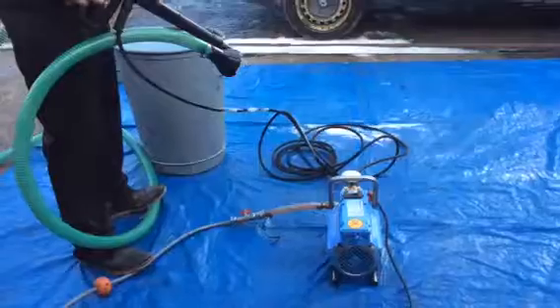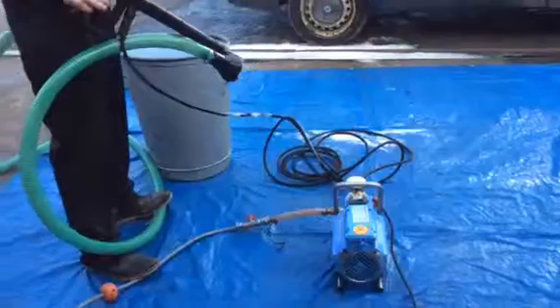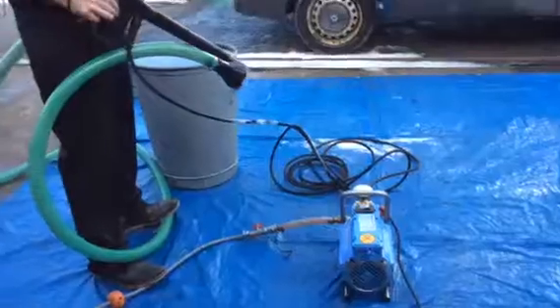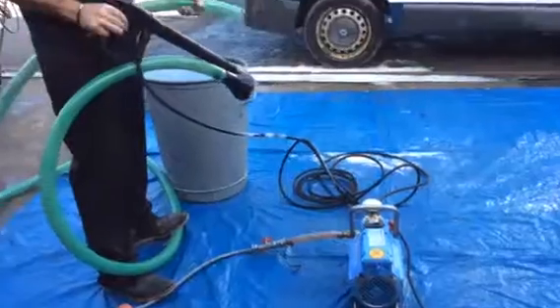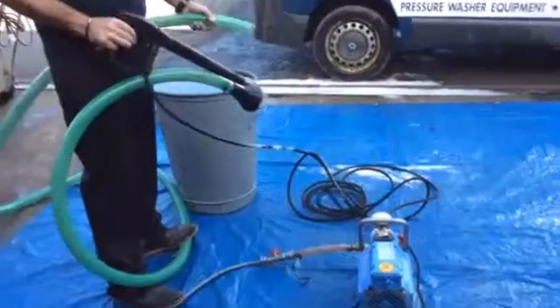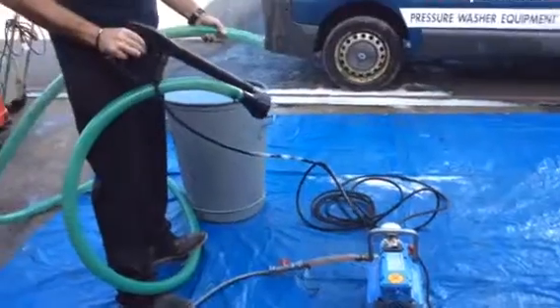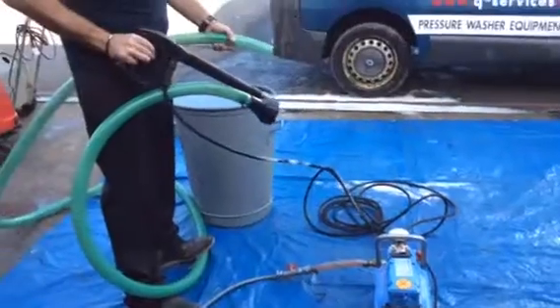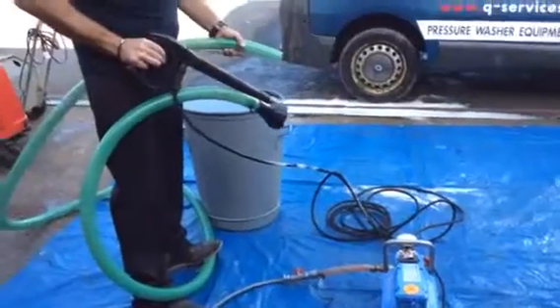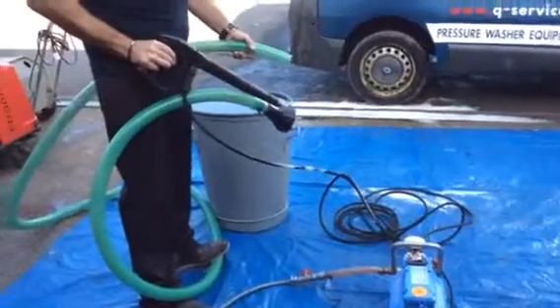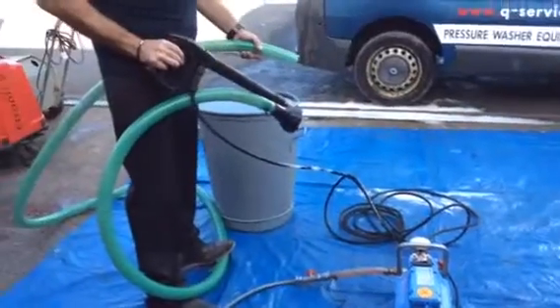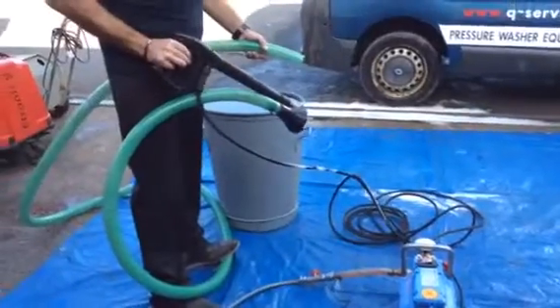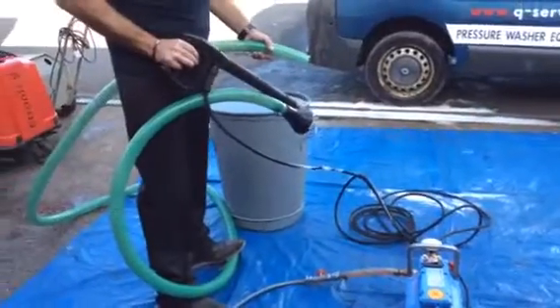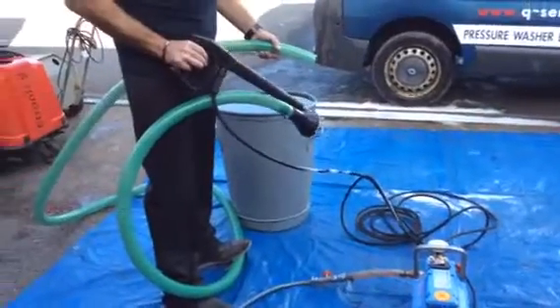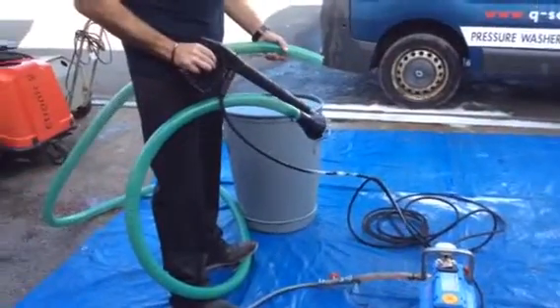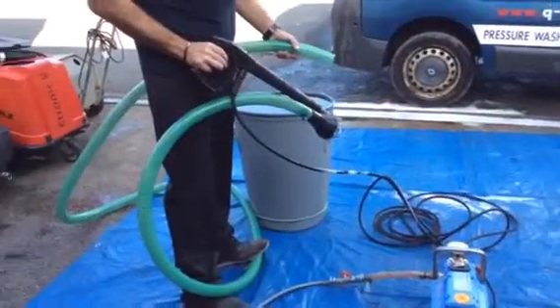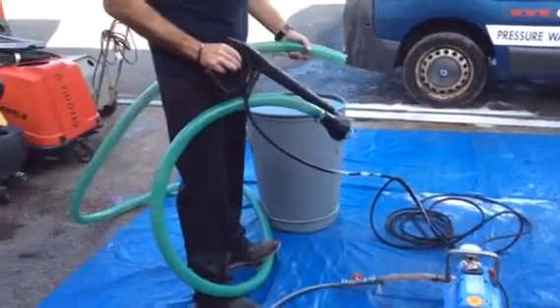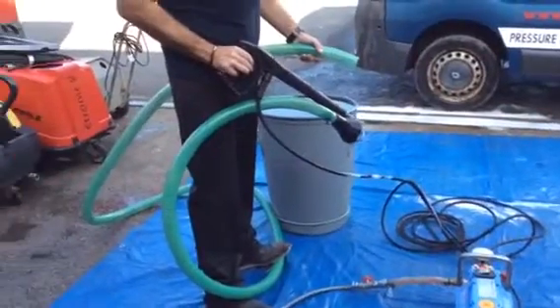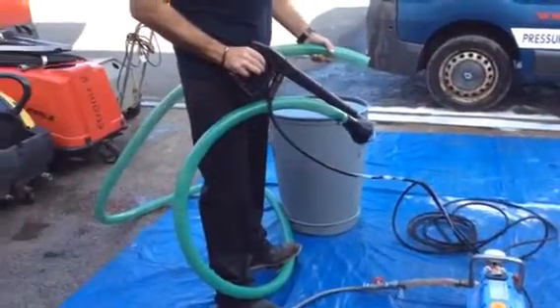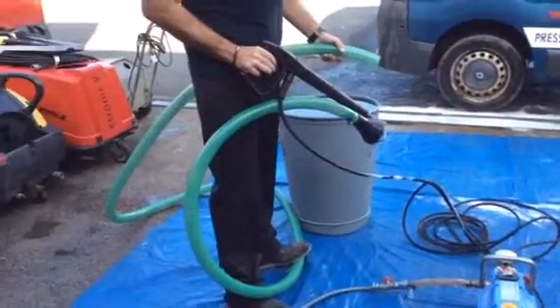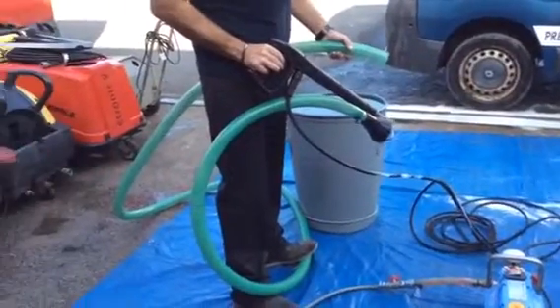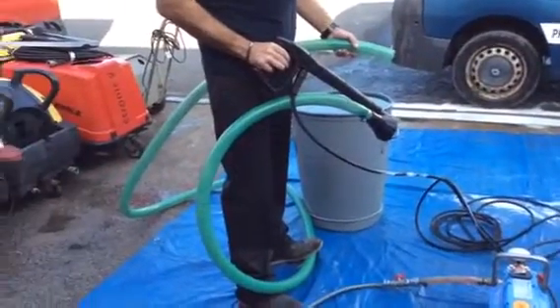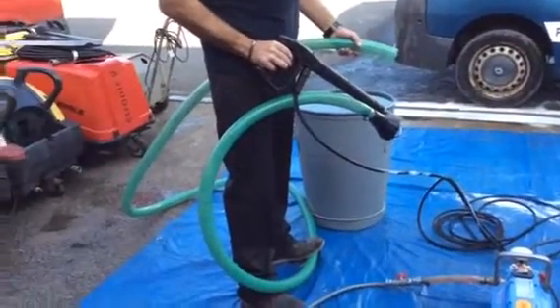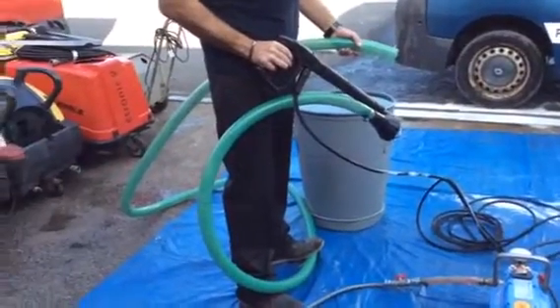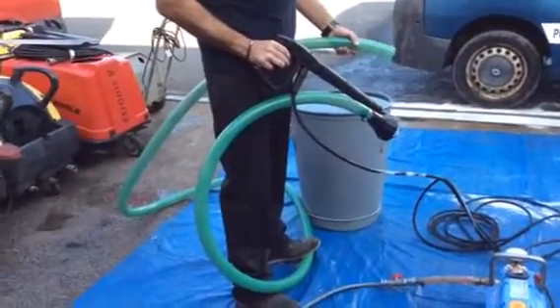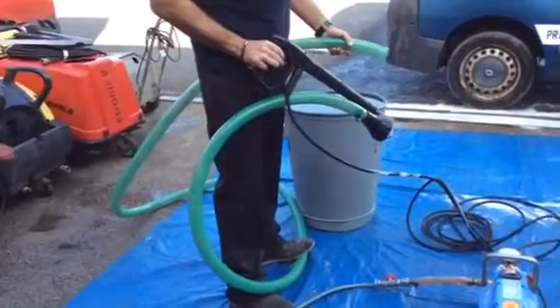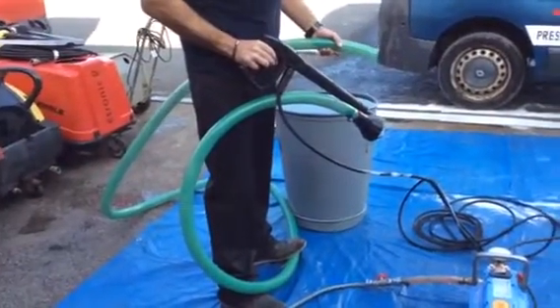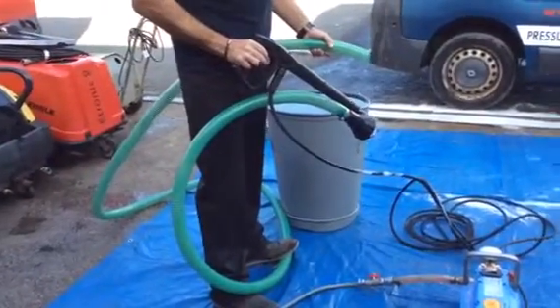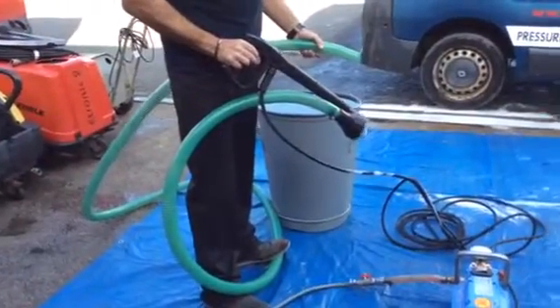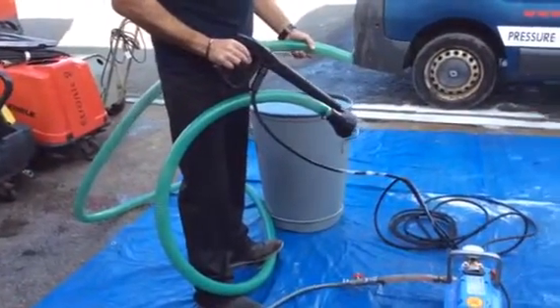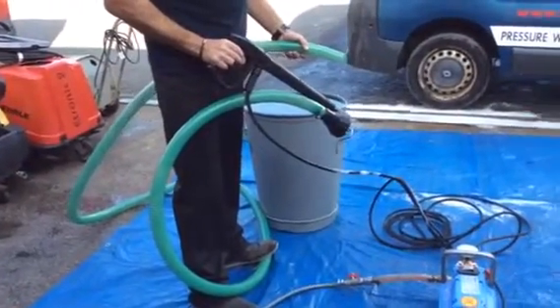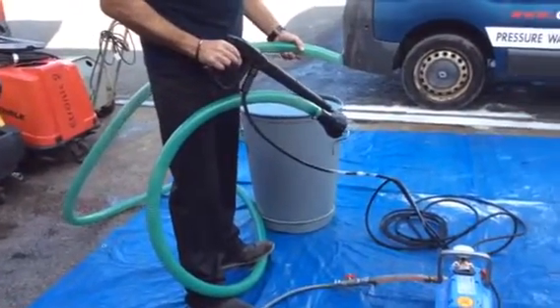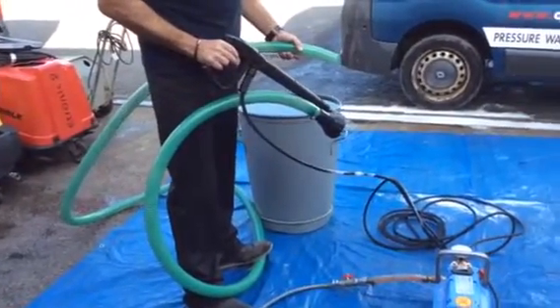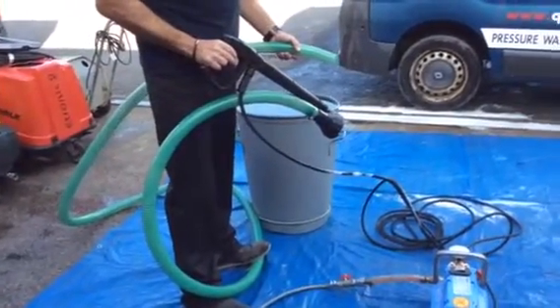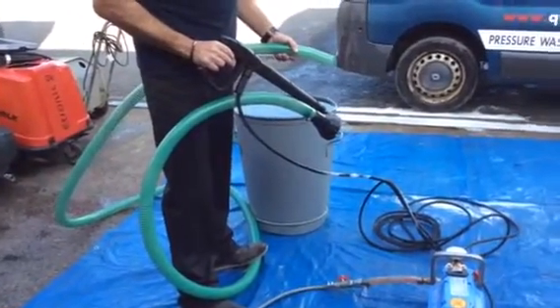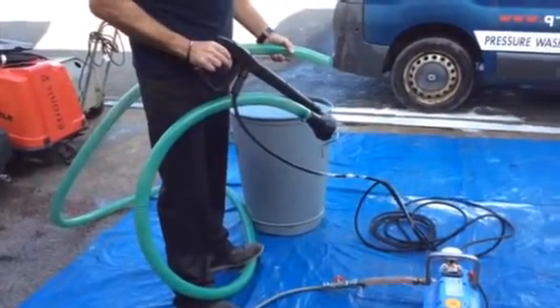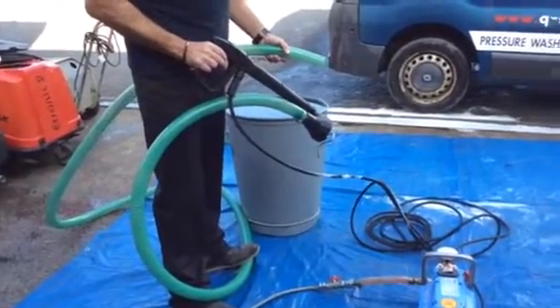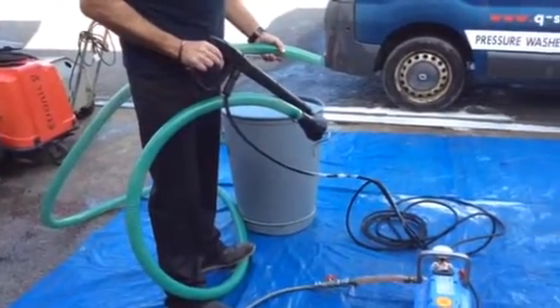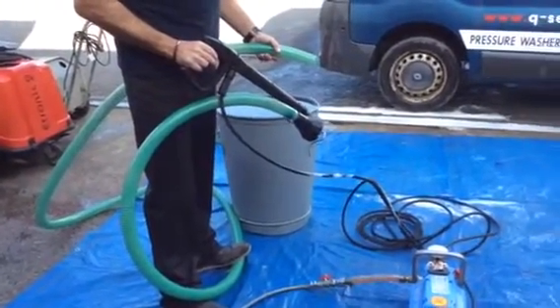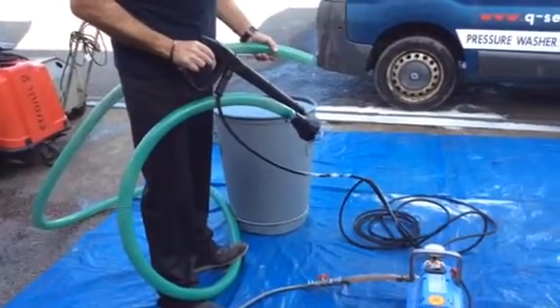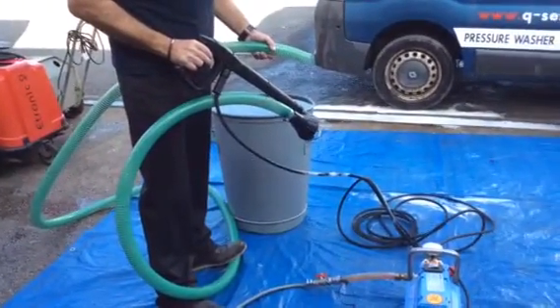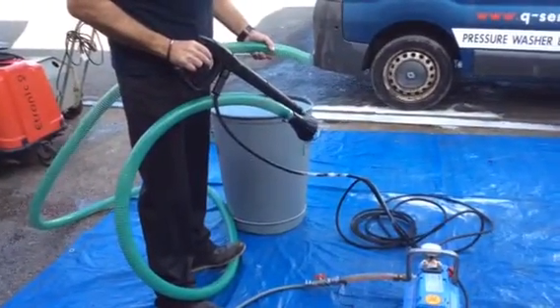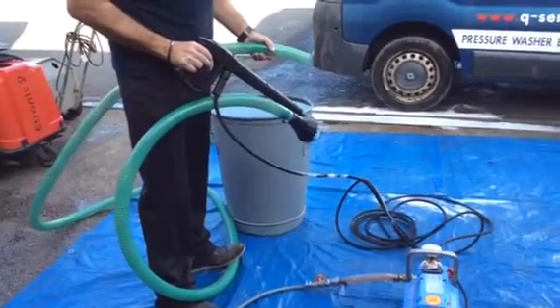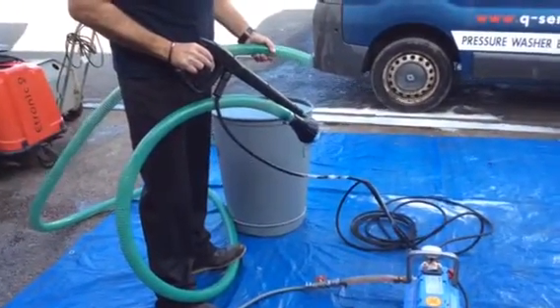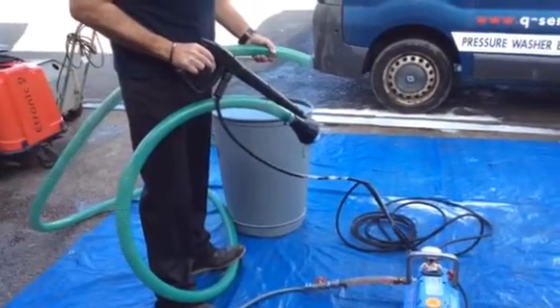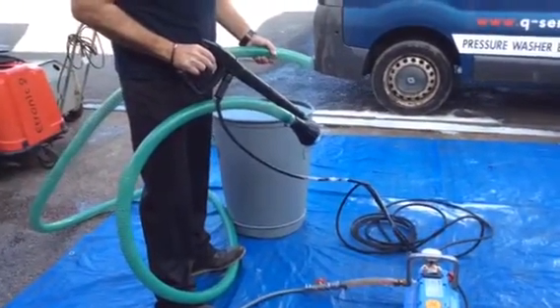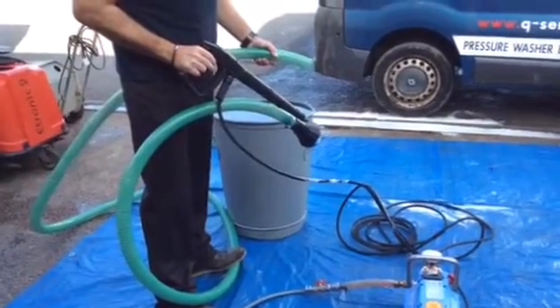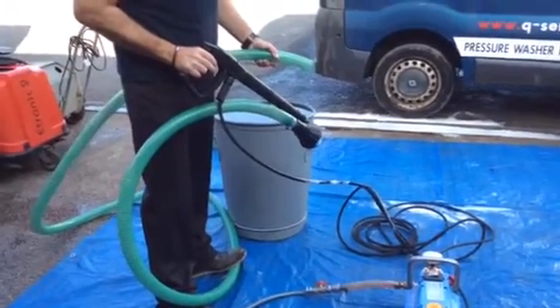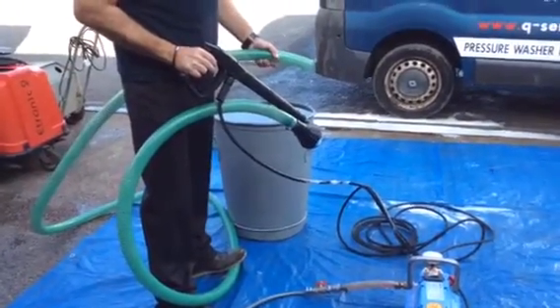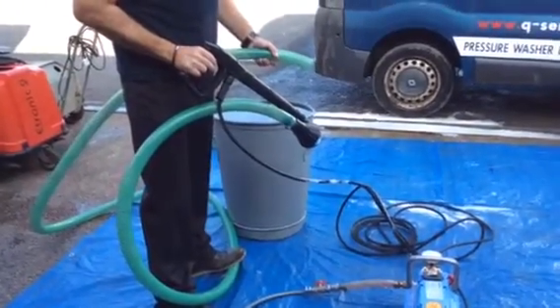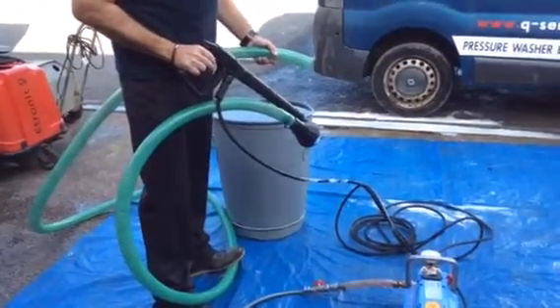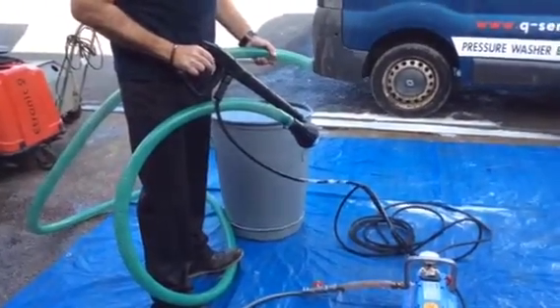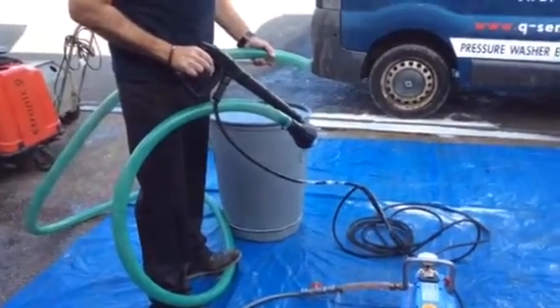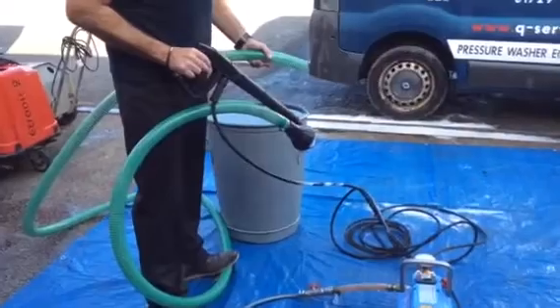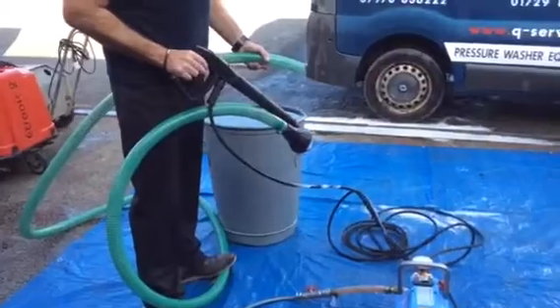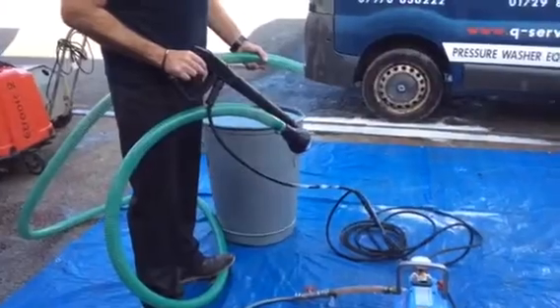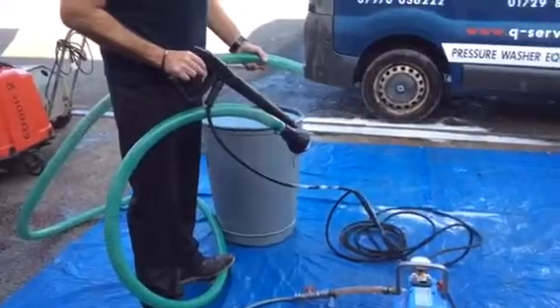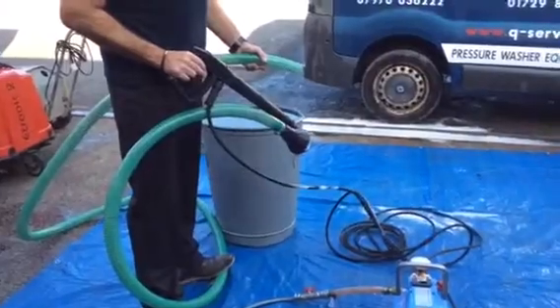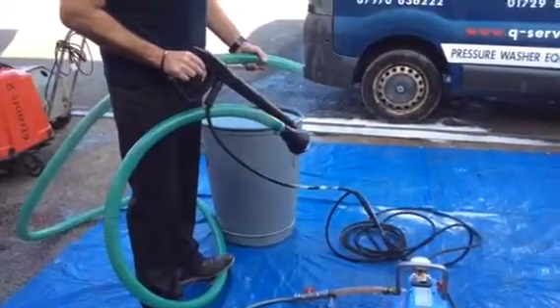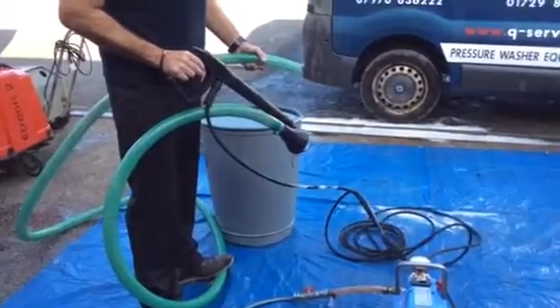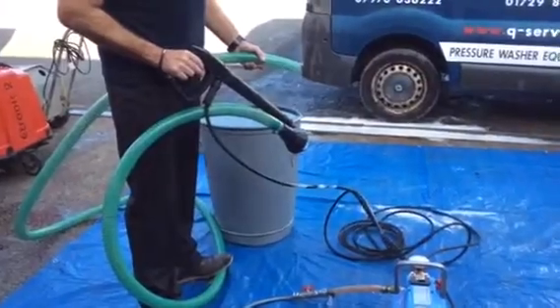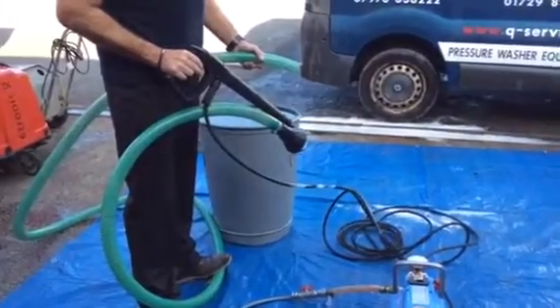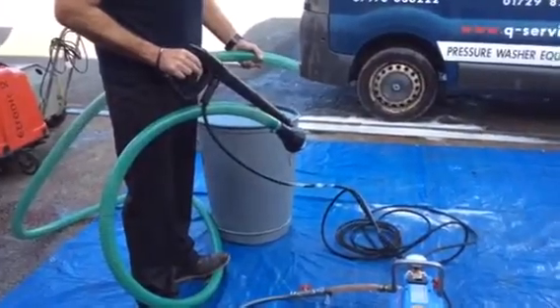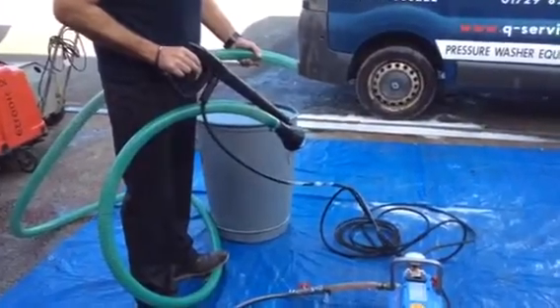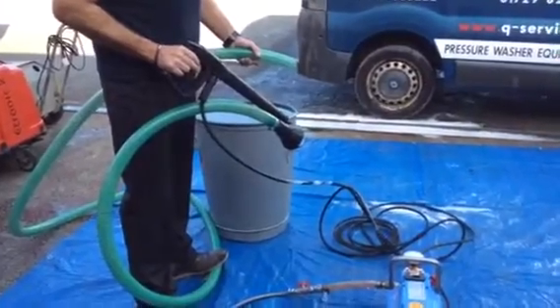Hello, Q Services, Q Washington, eBay and YouTube. What I've simply got here is a mudsucker sludge dirty water pump.